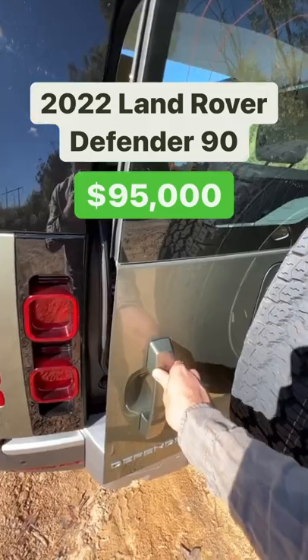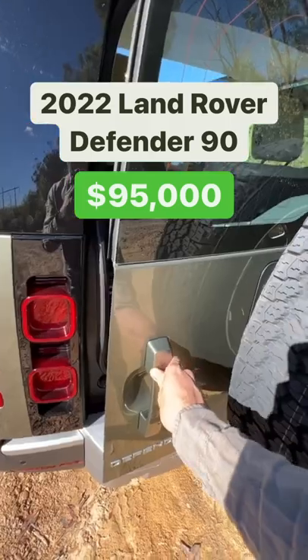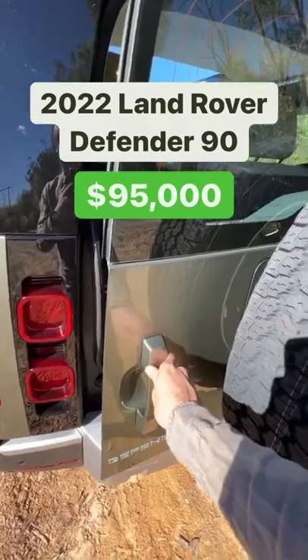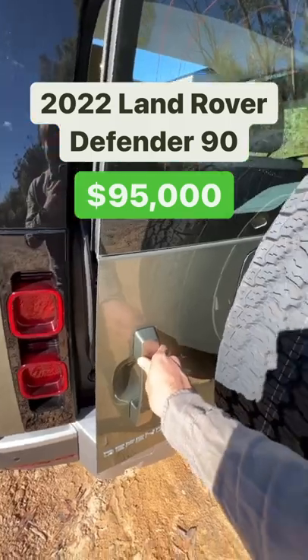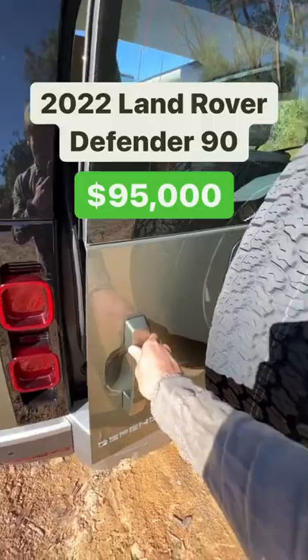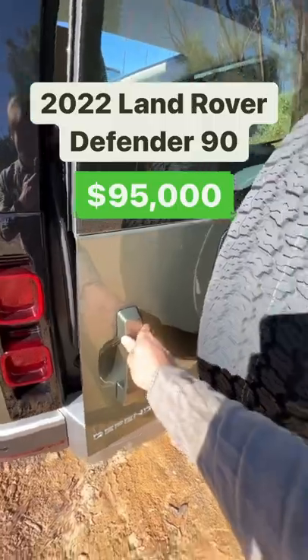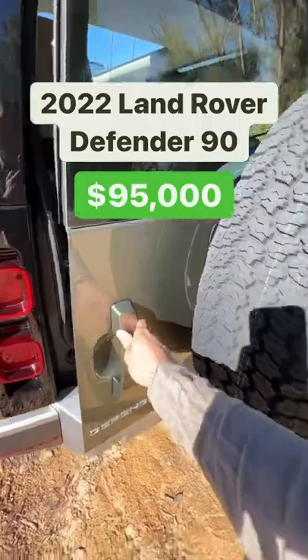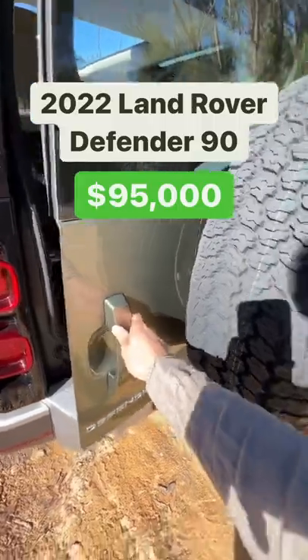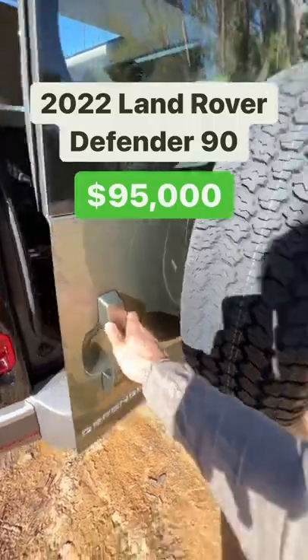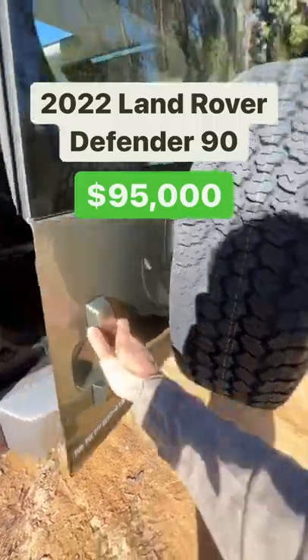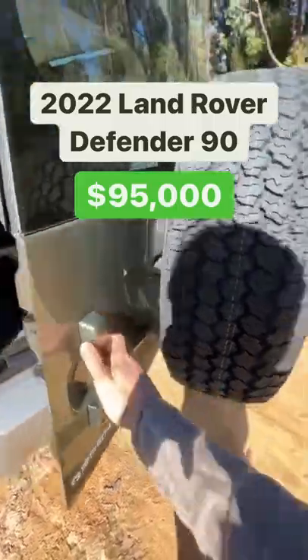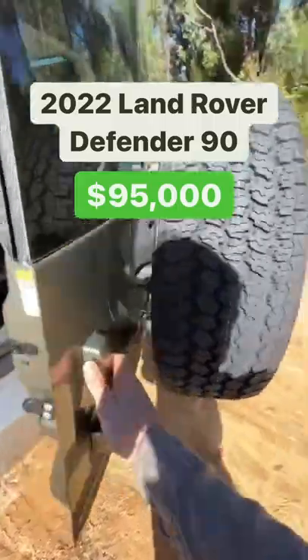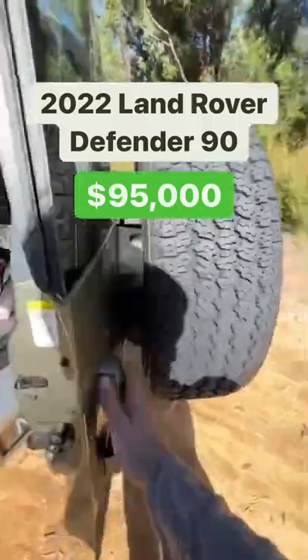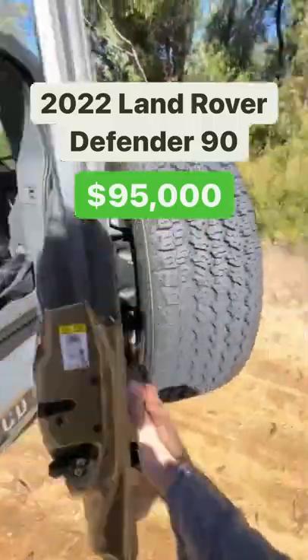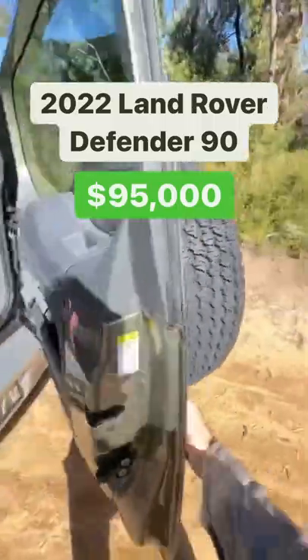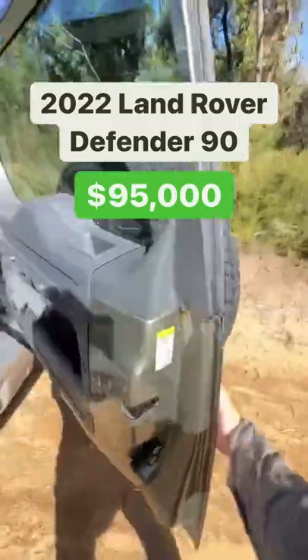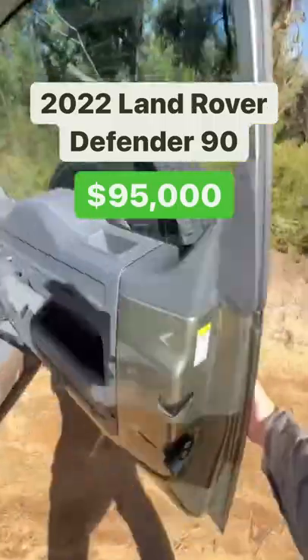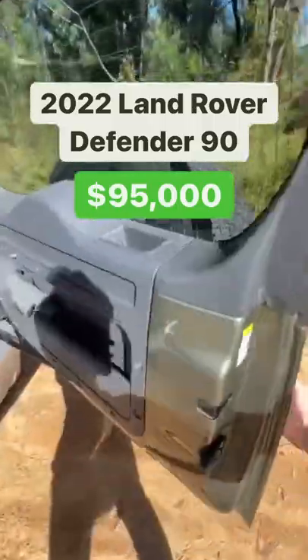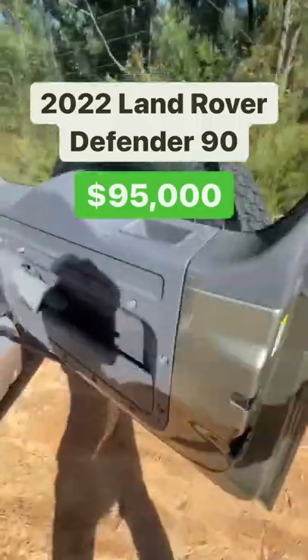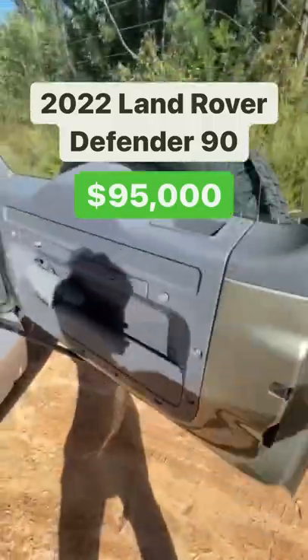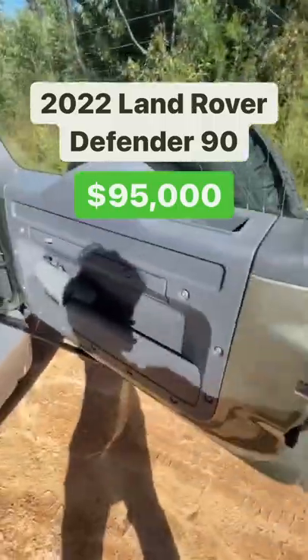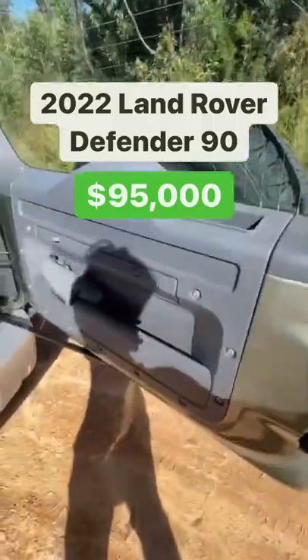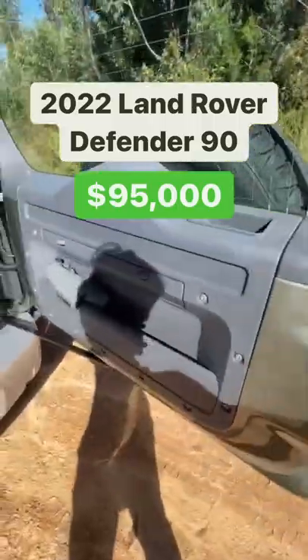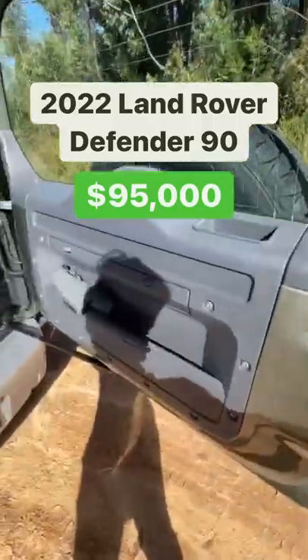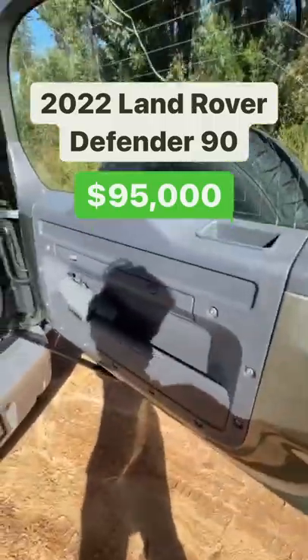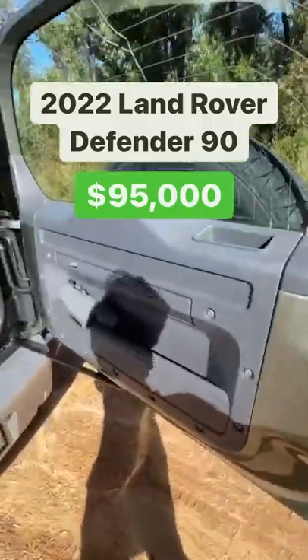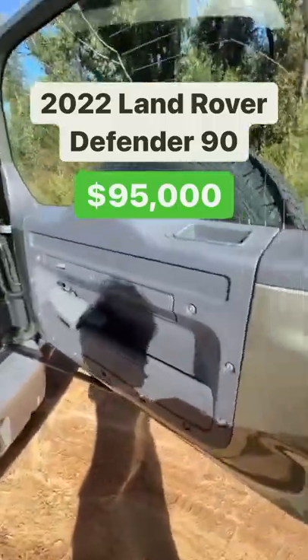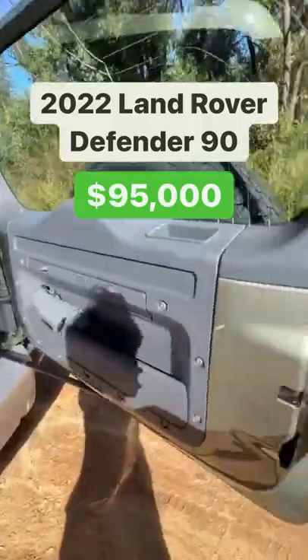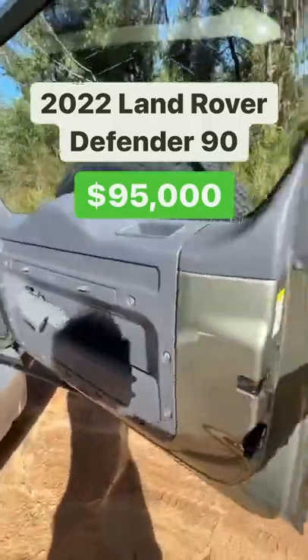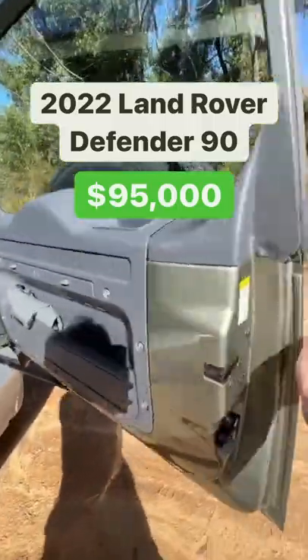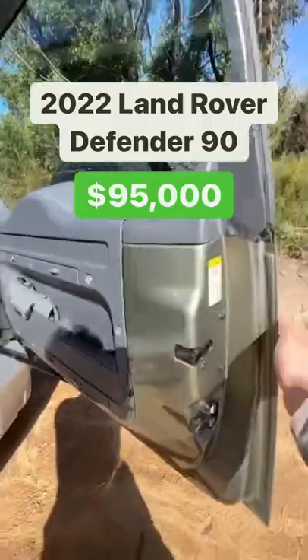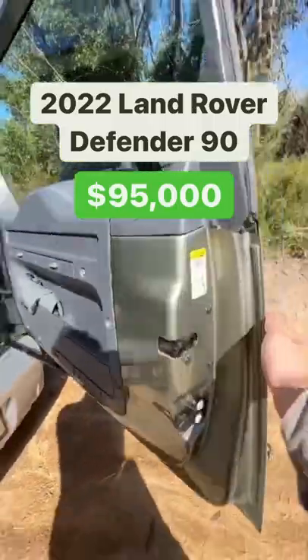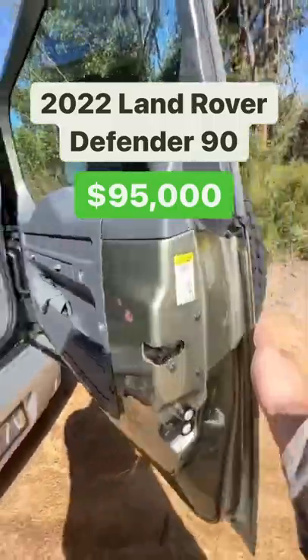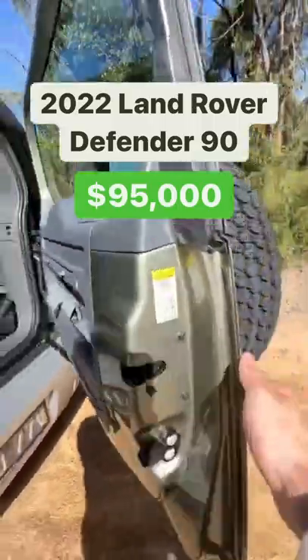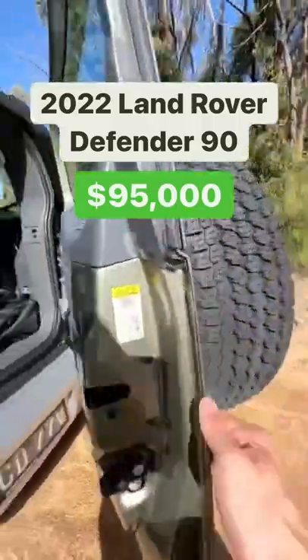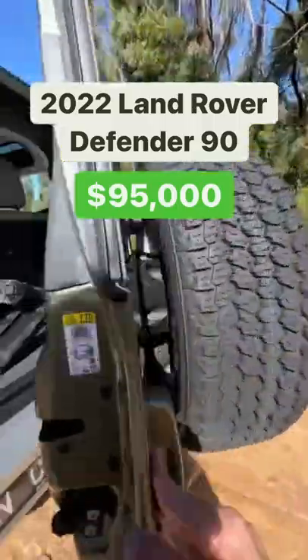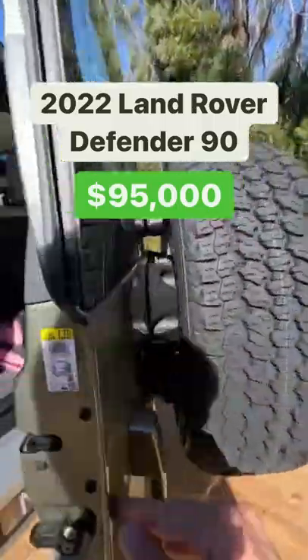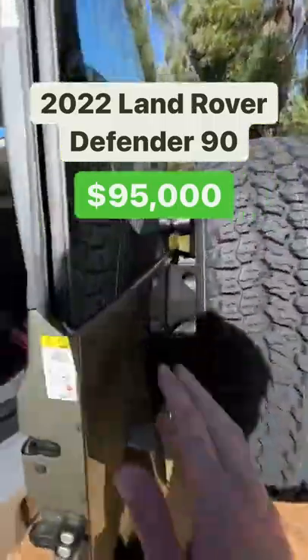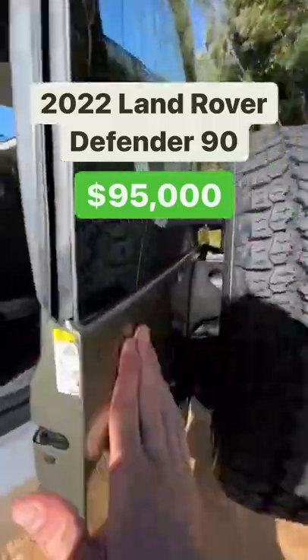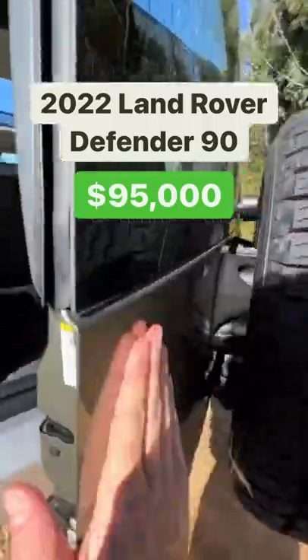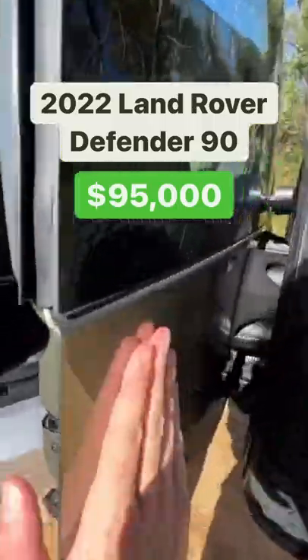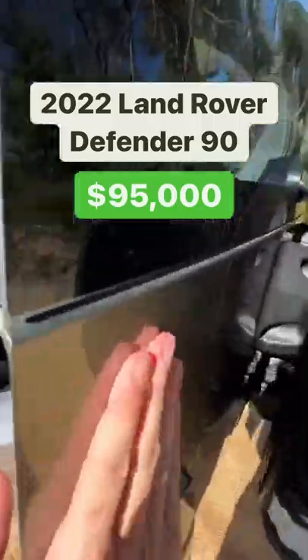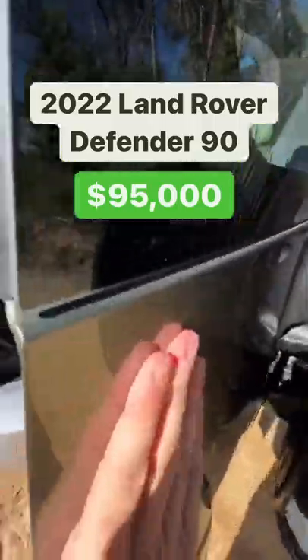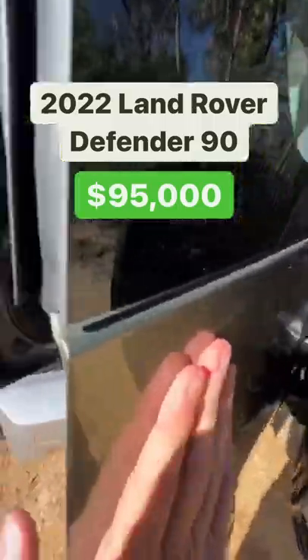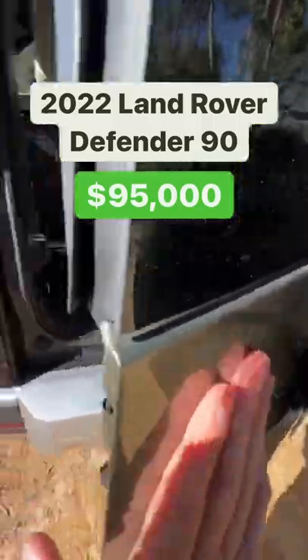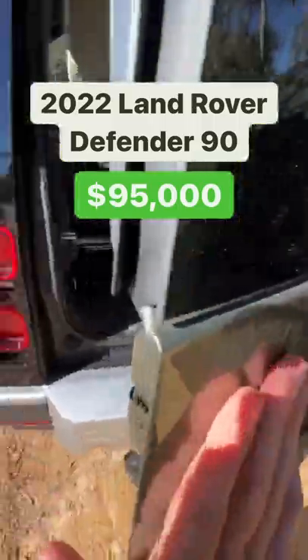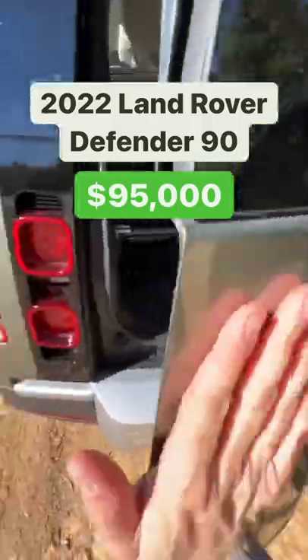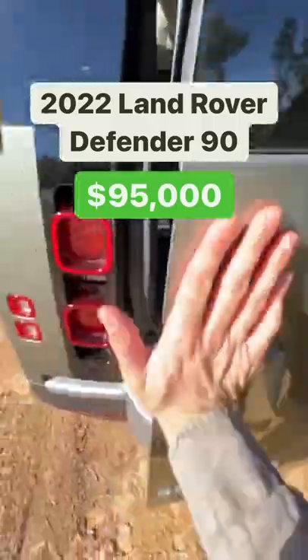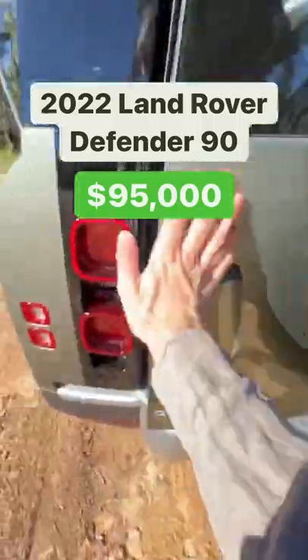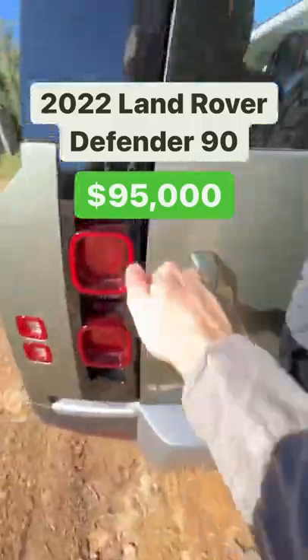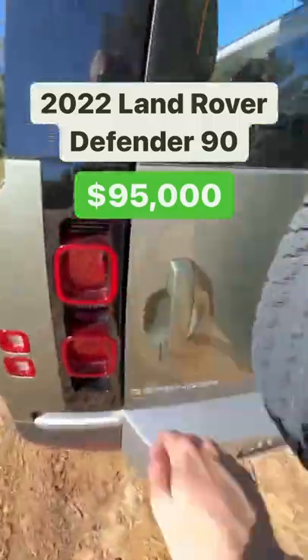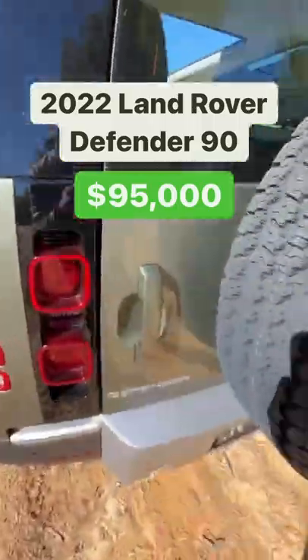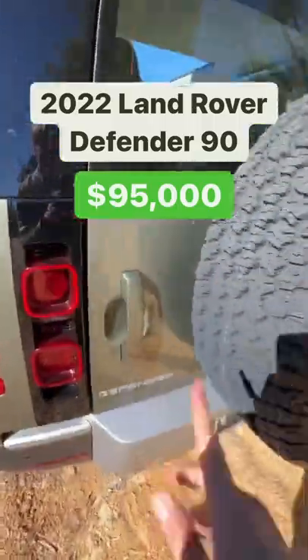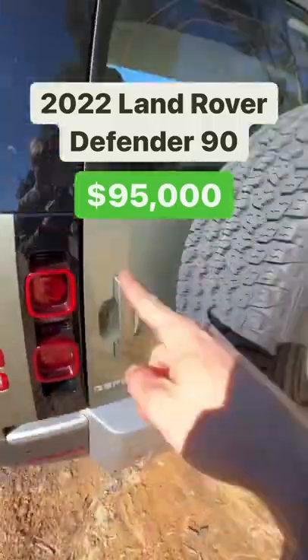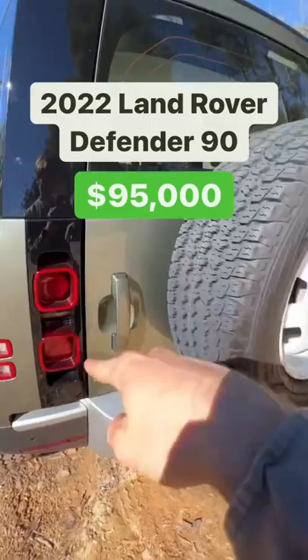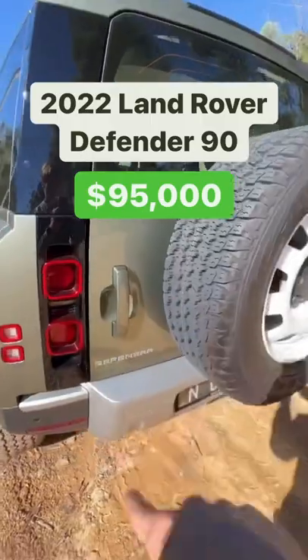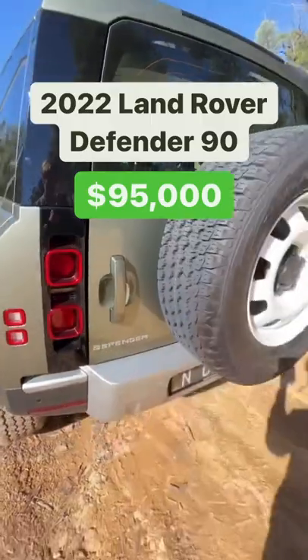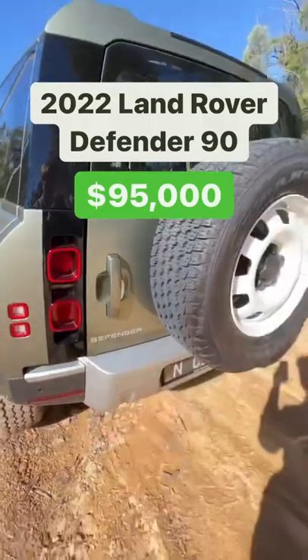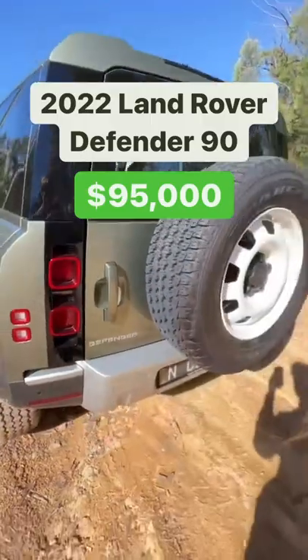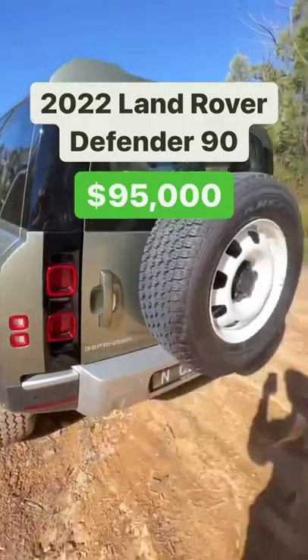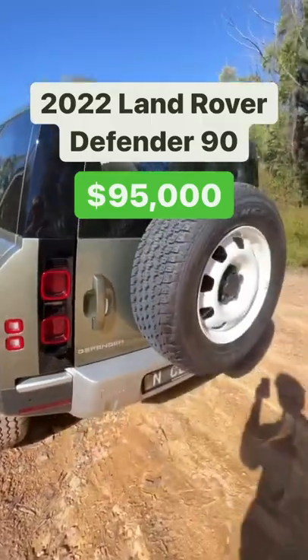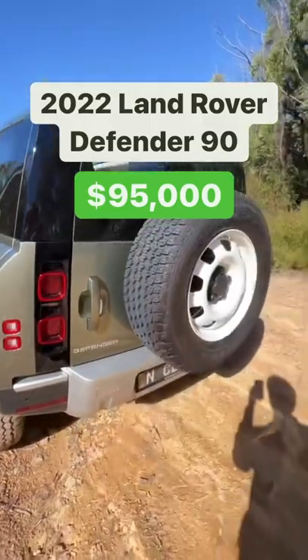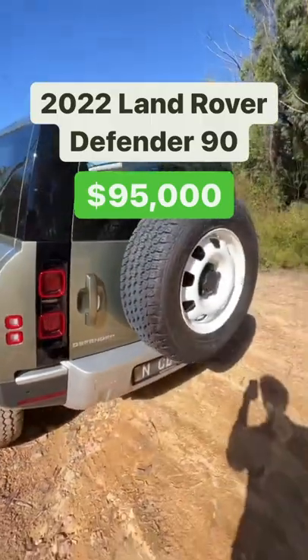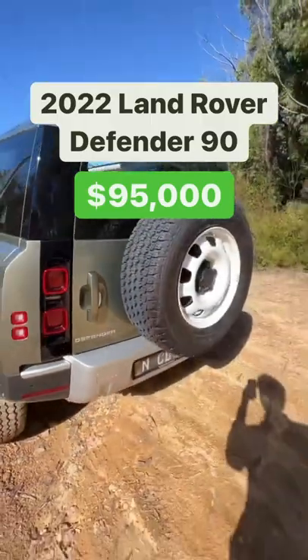Now I'm not a big fan of this tailgate because it is a little heavy to close. For me it's fine, but for others it might not be.